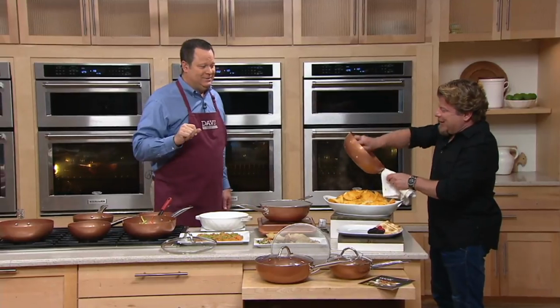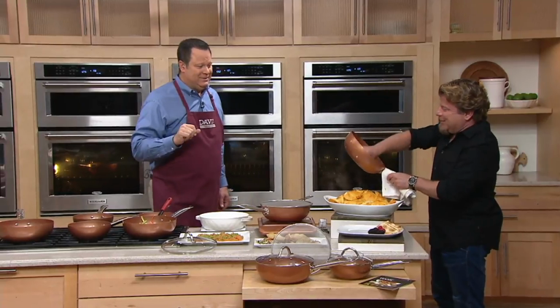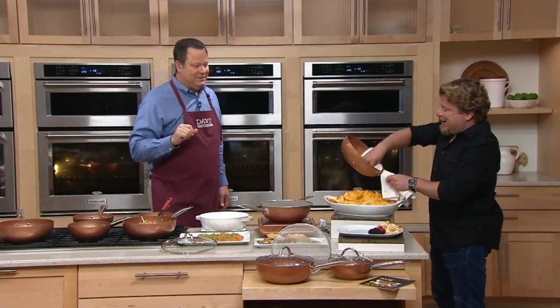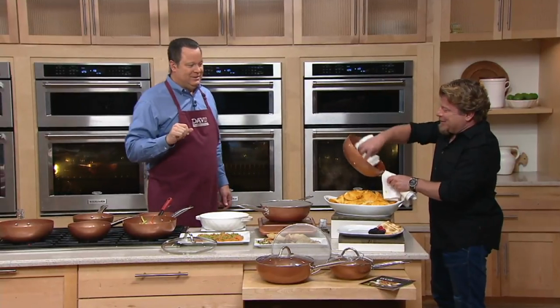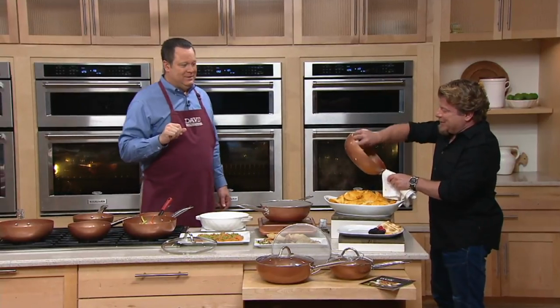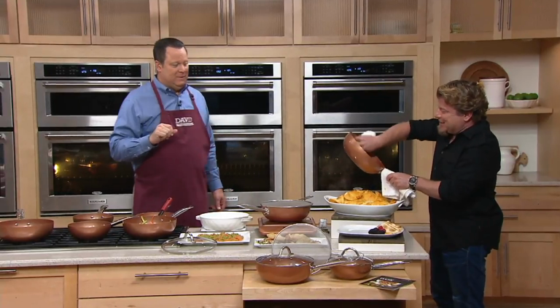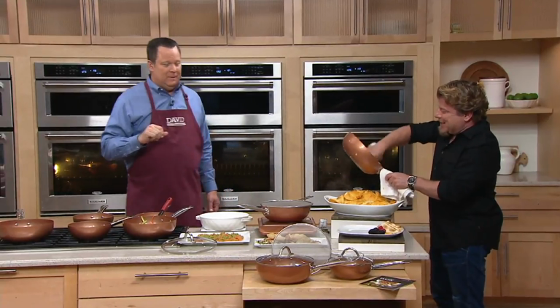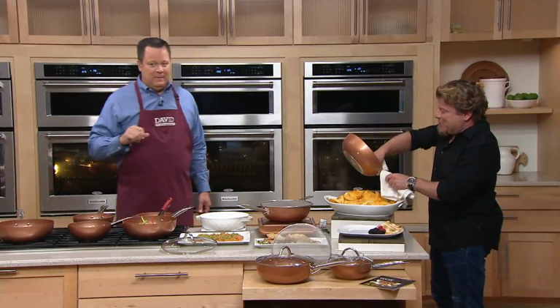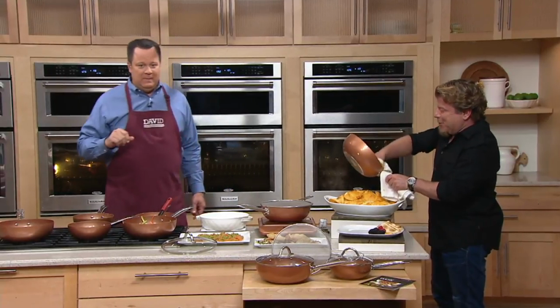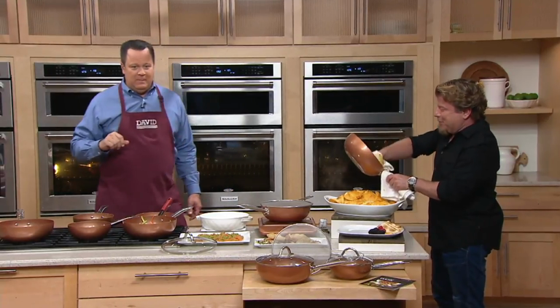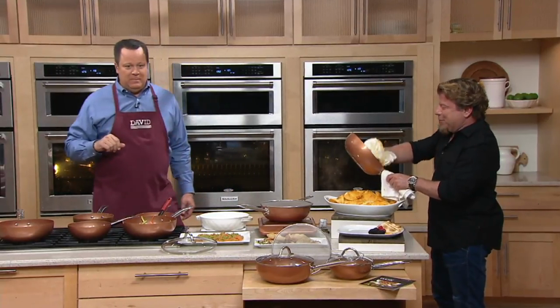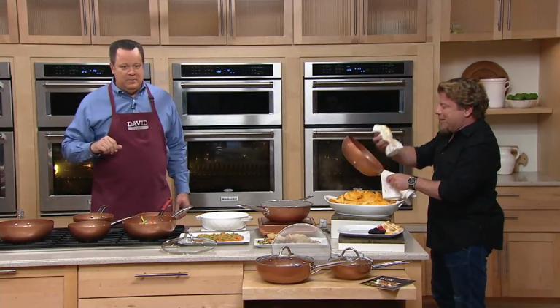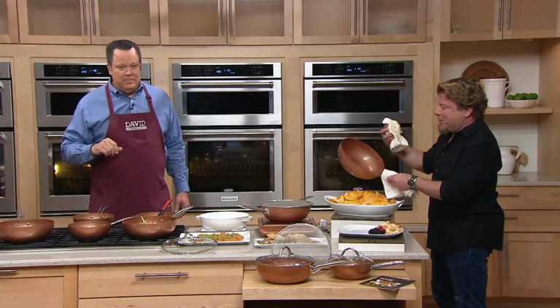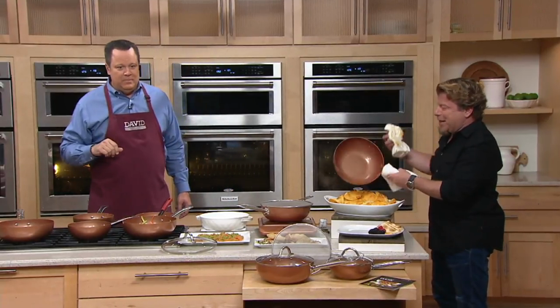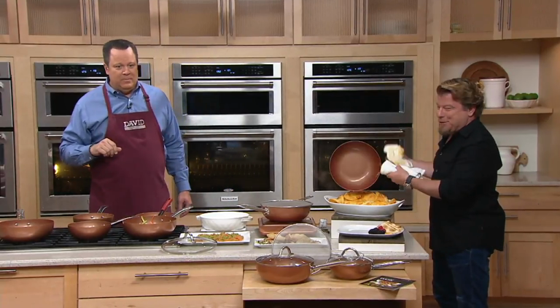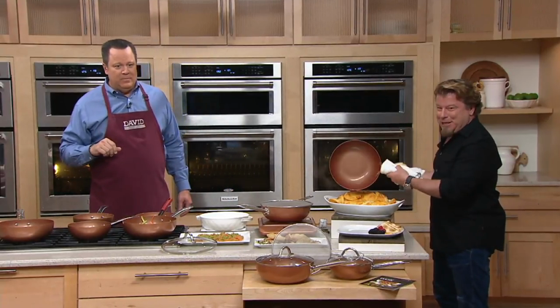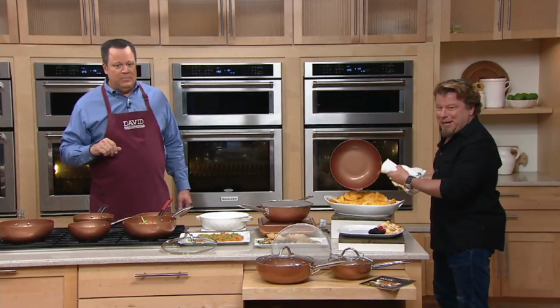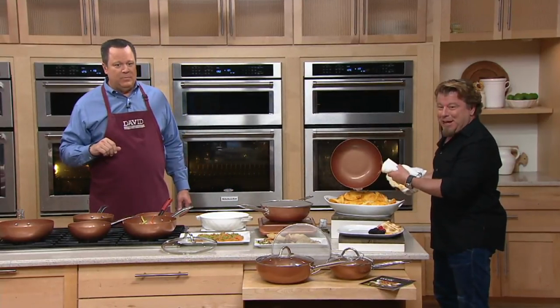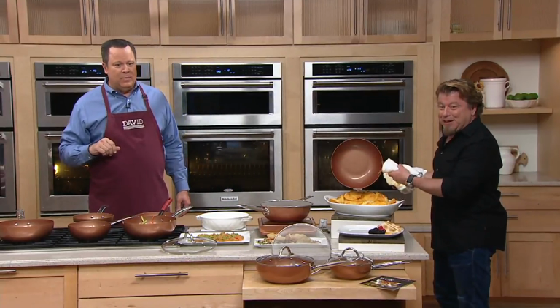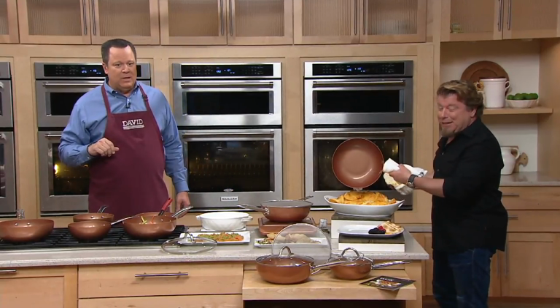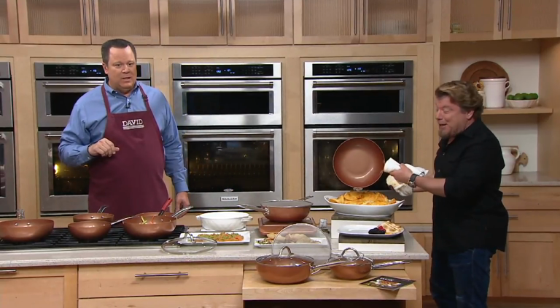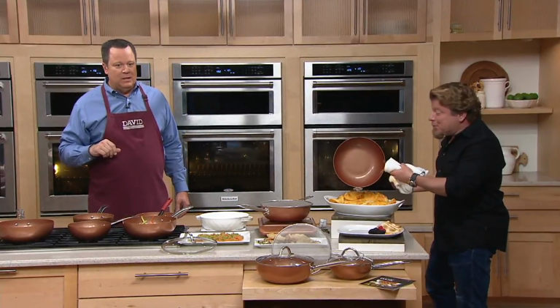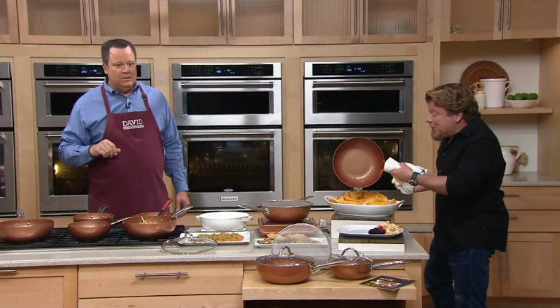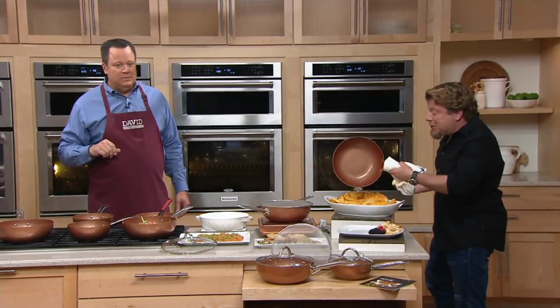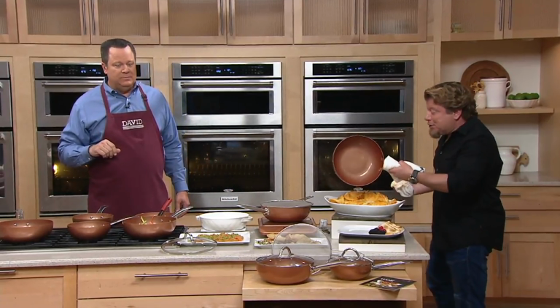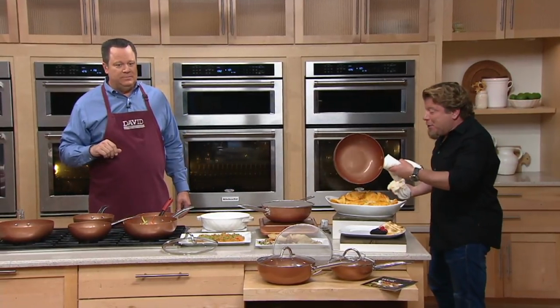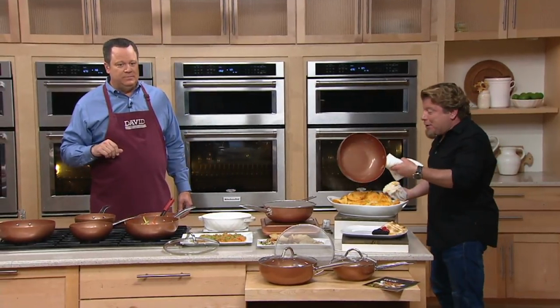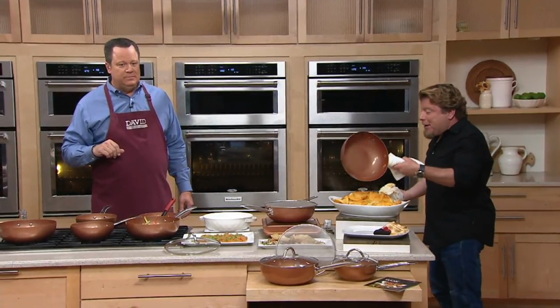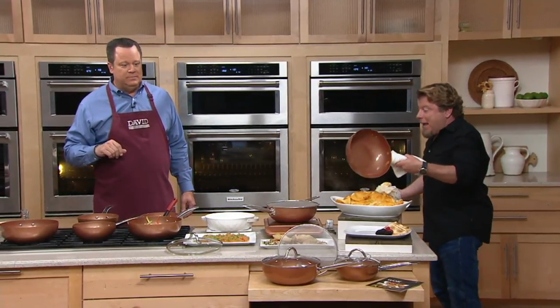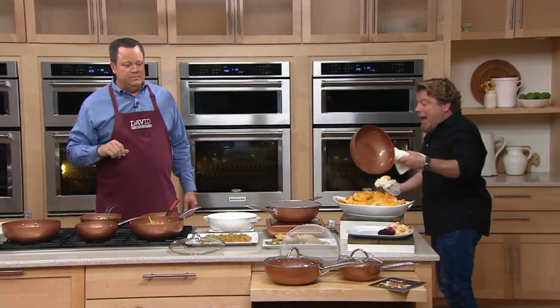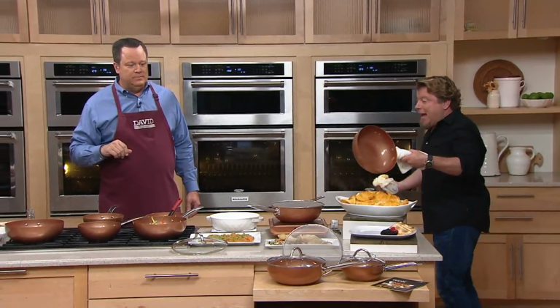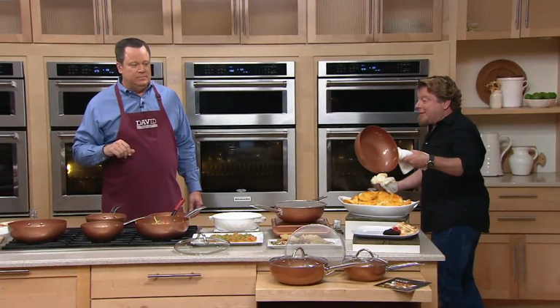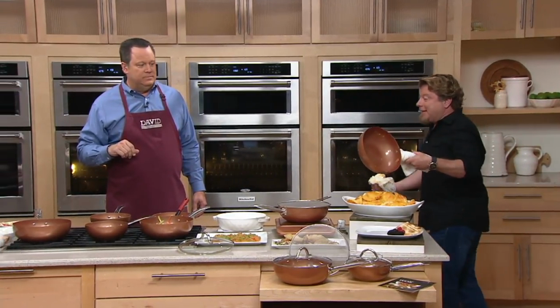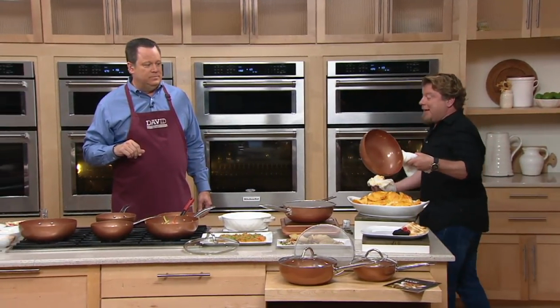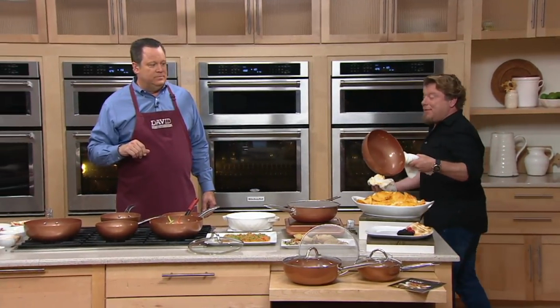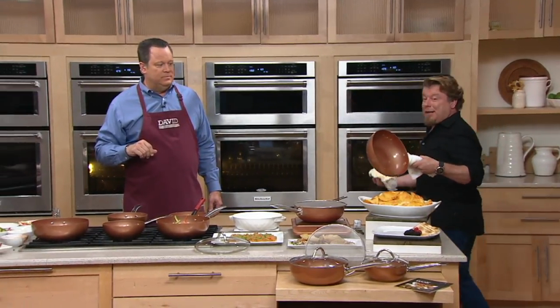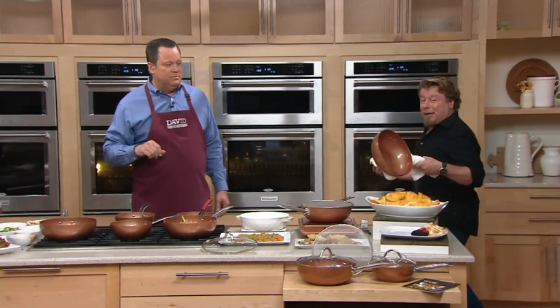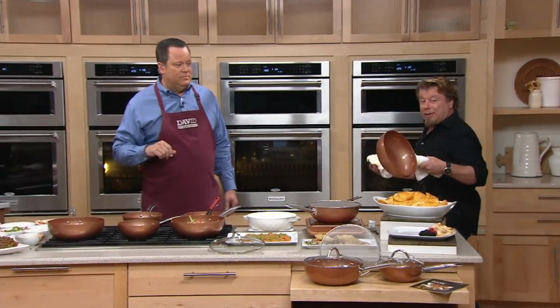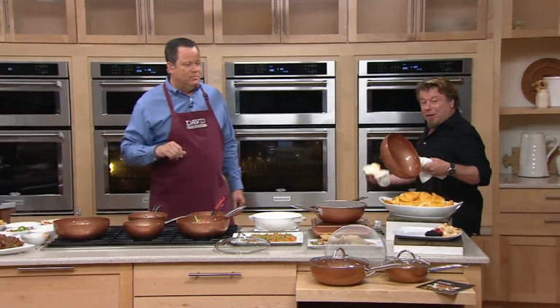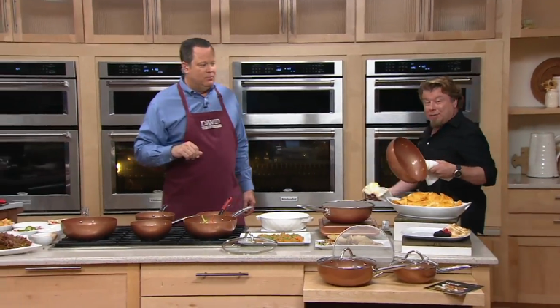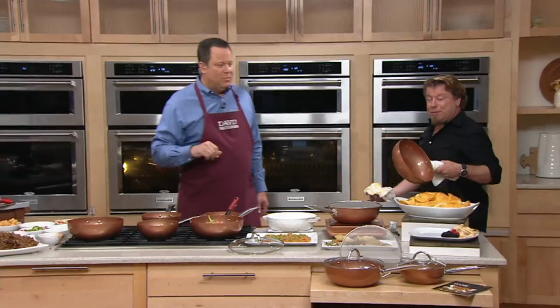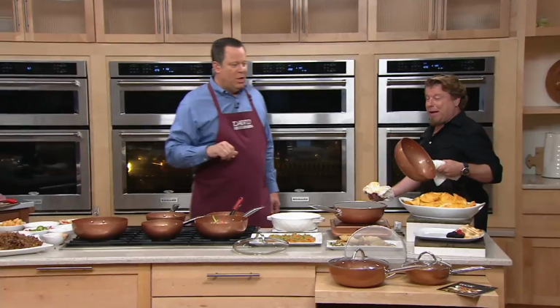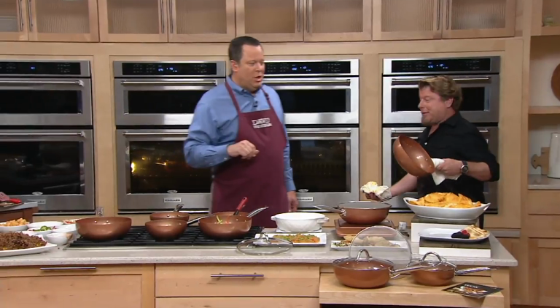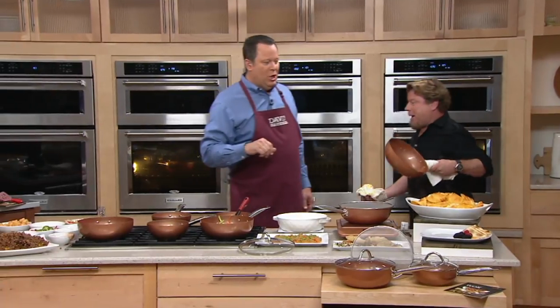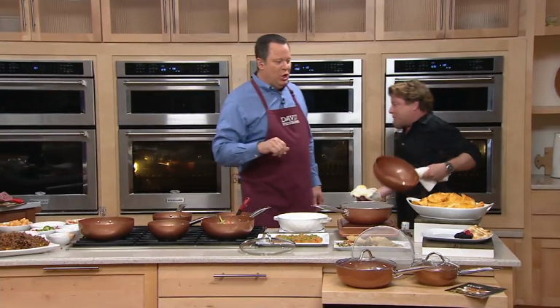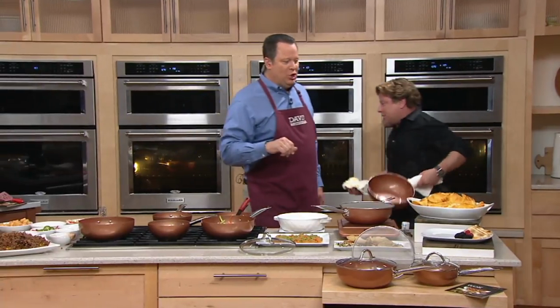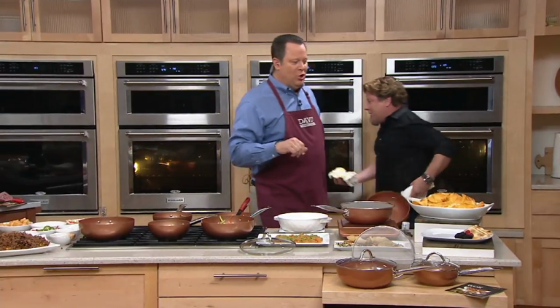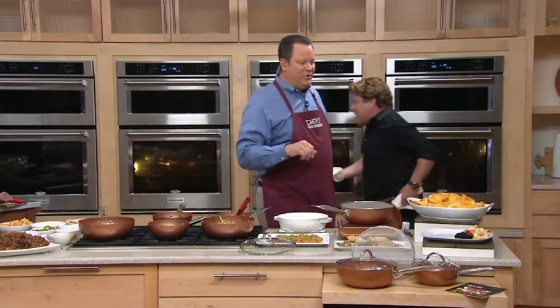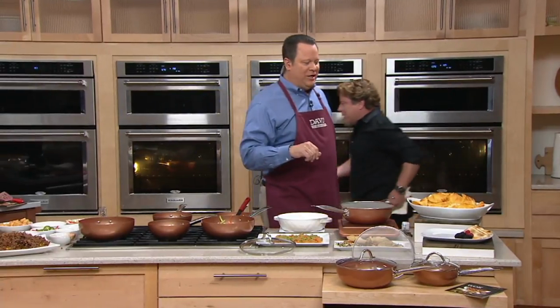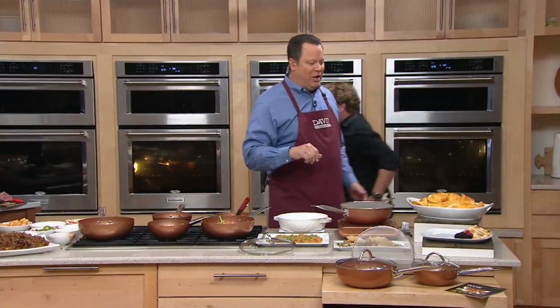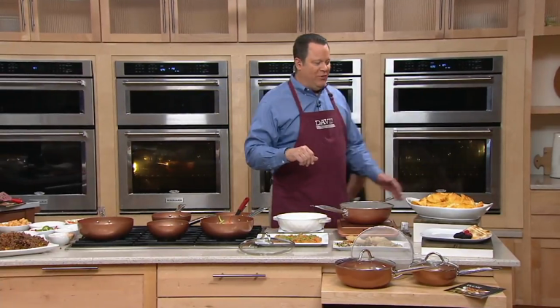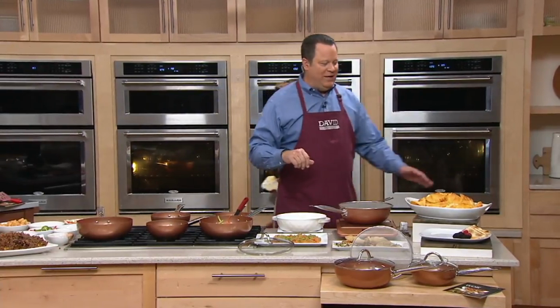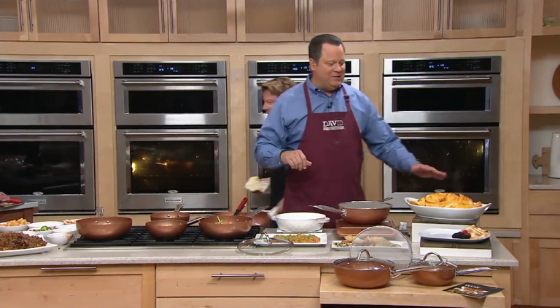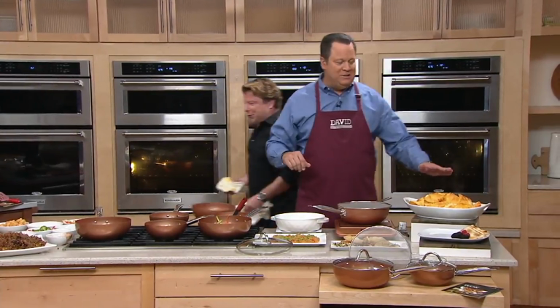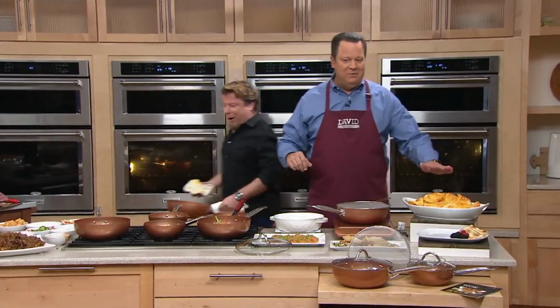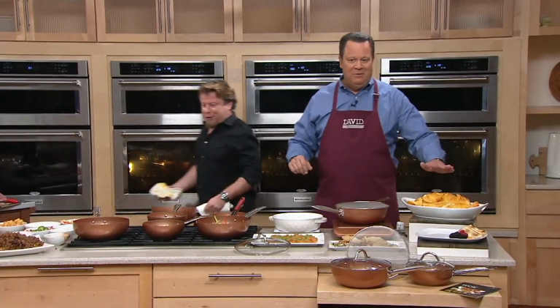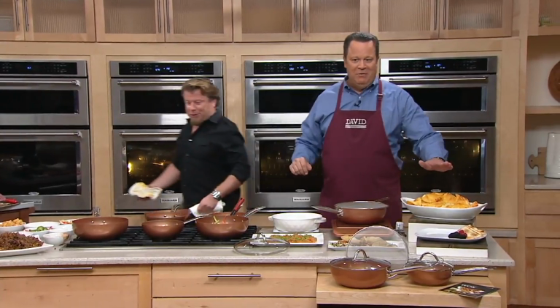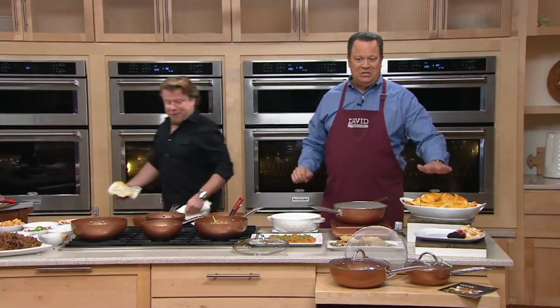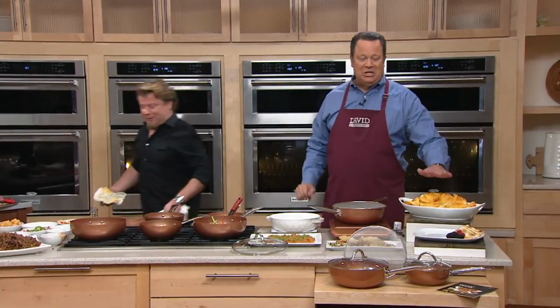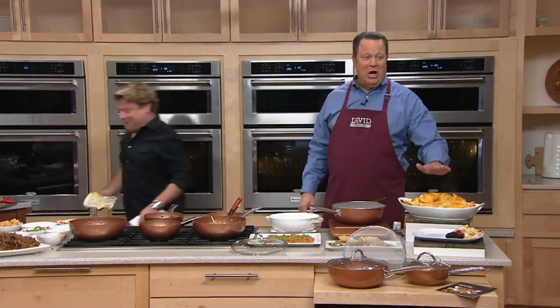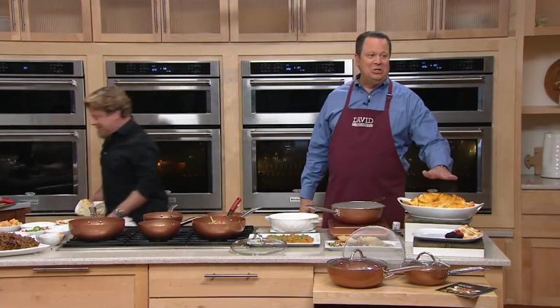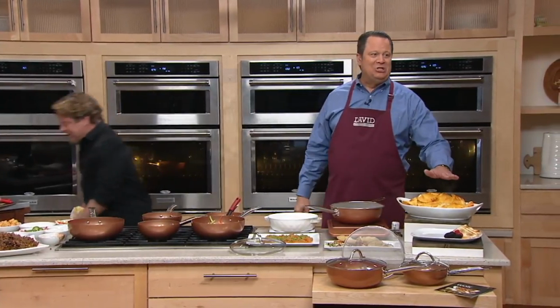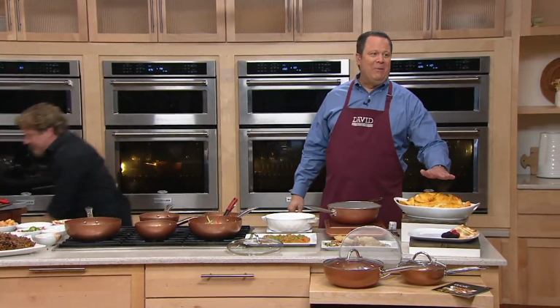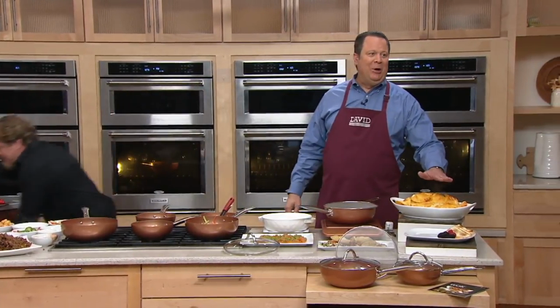I don't even have to do this anymore if you guys watch me — the cleanup is always a joke. David loves about the Copper Chef — you know what they call this? This is a heart stopper.